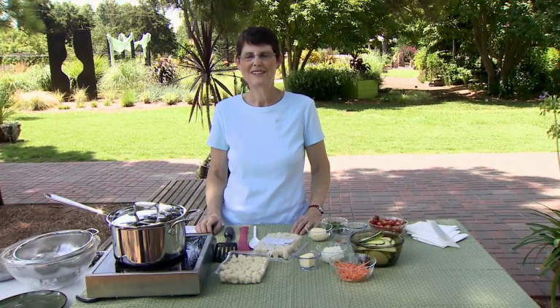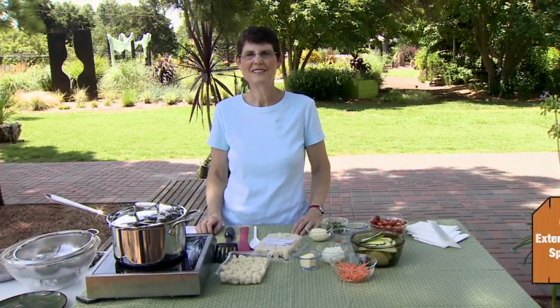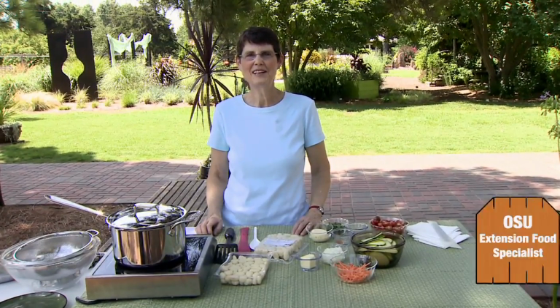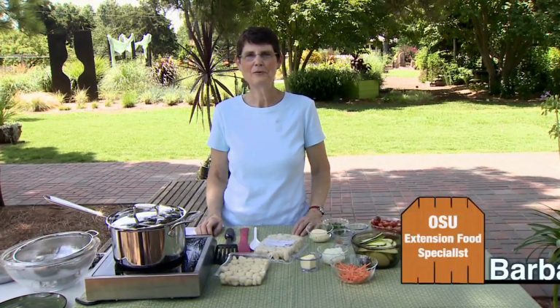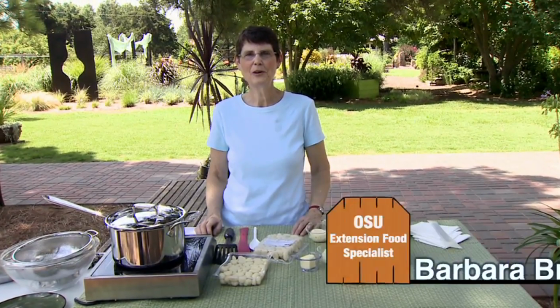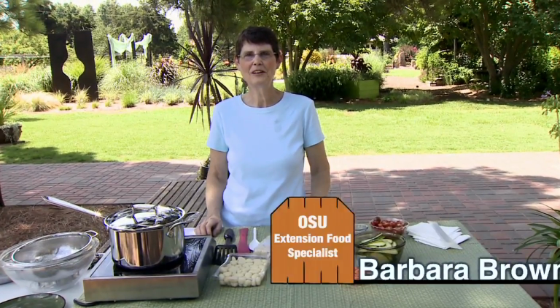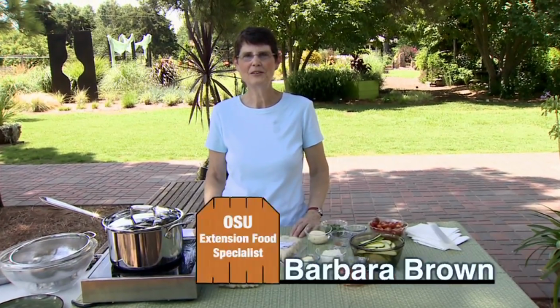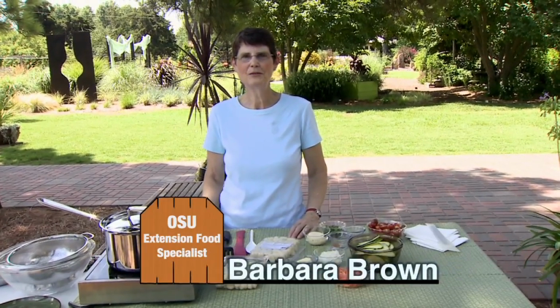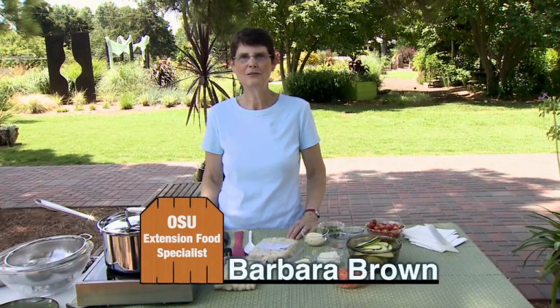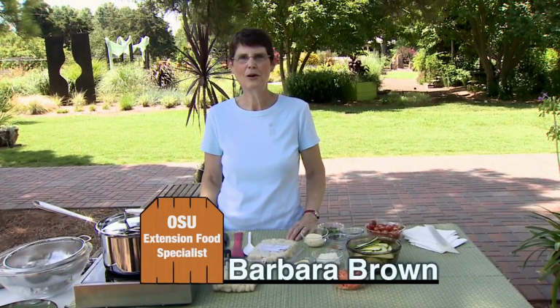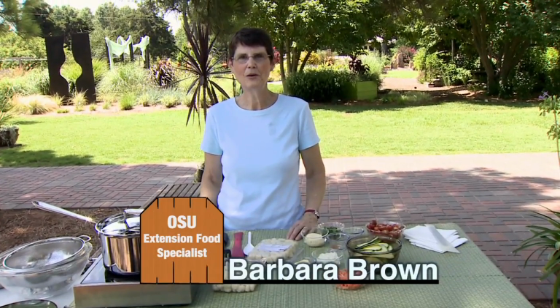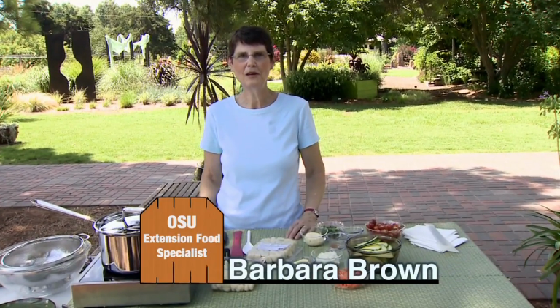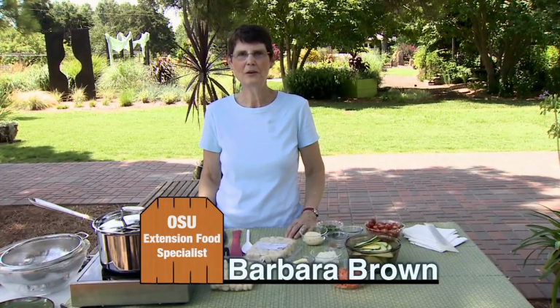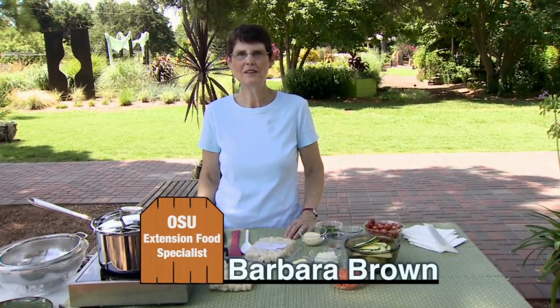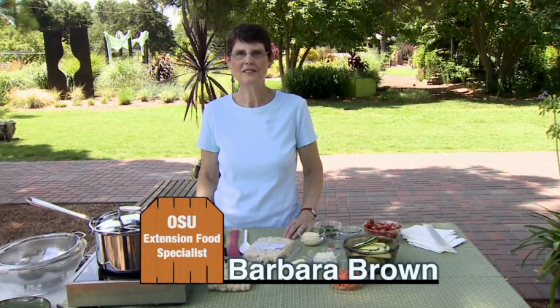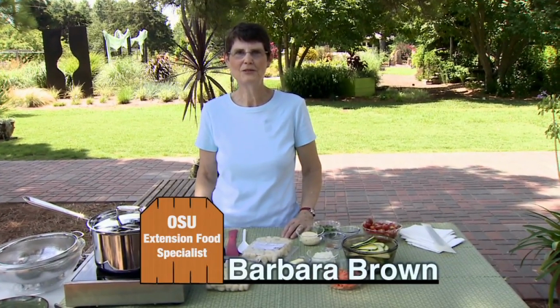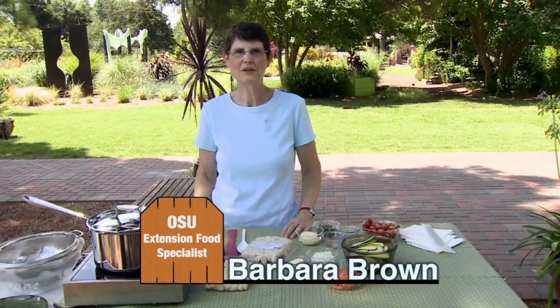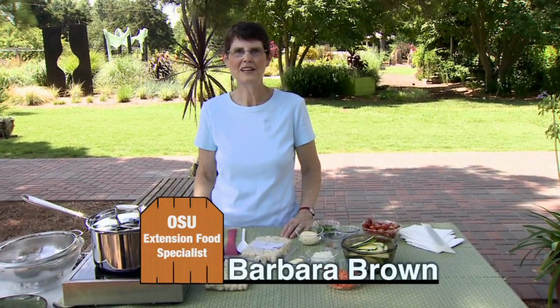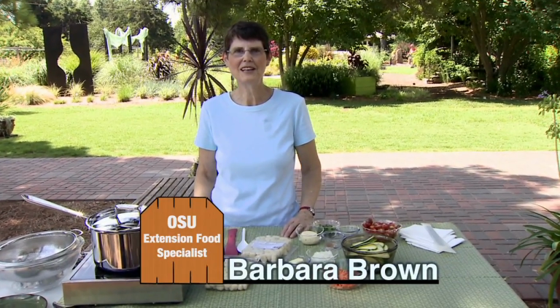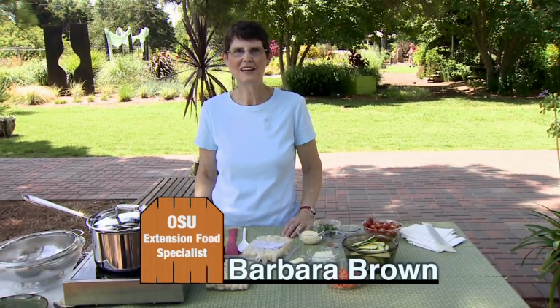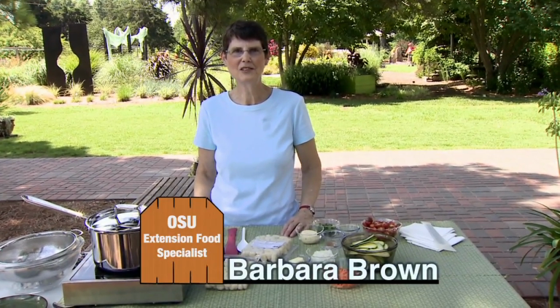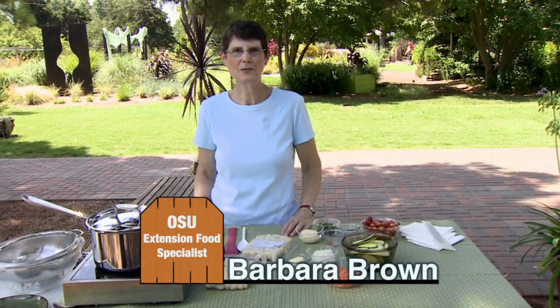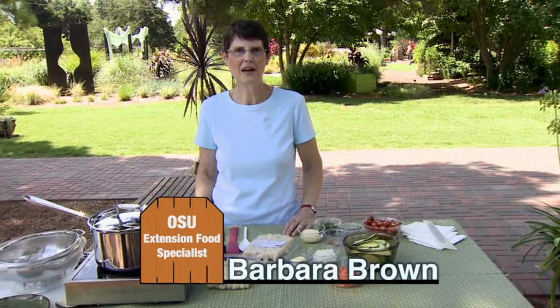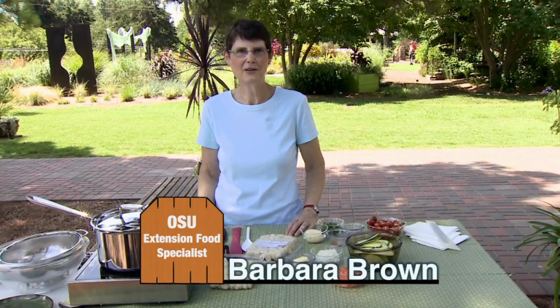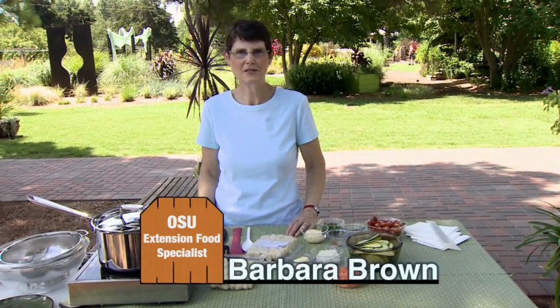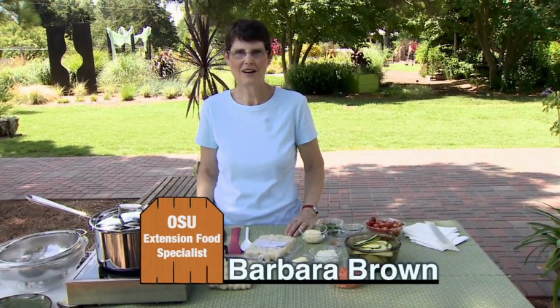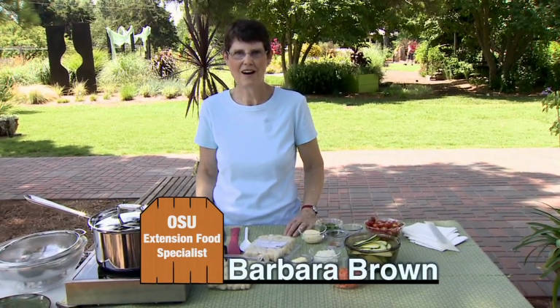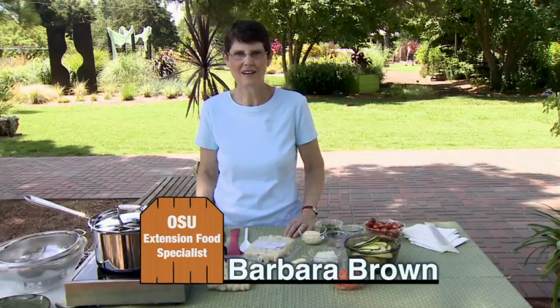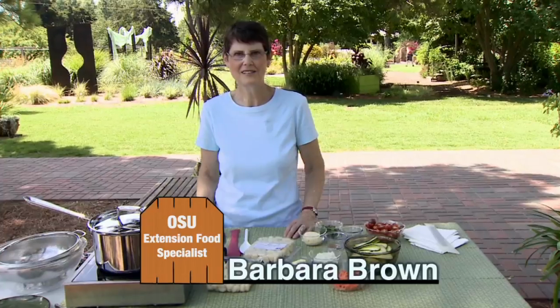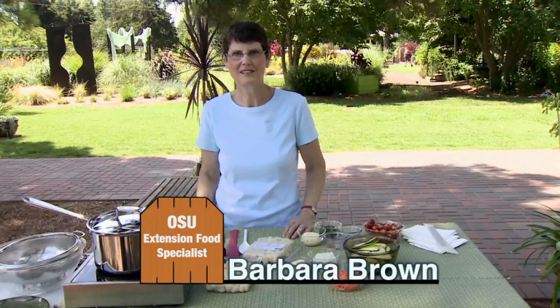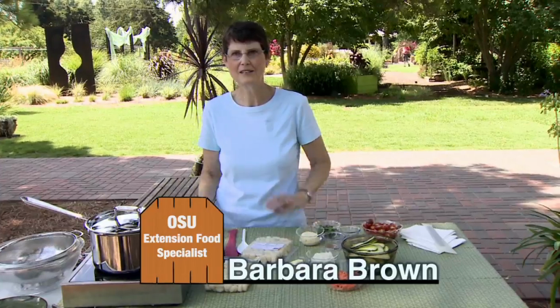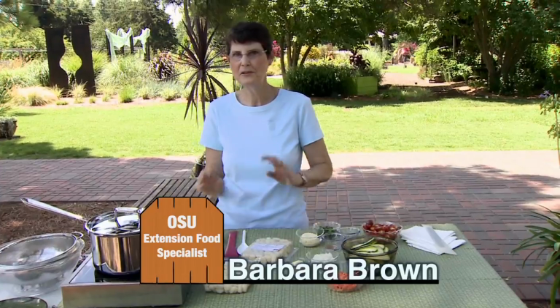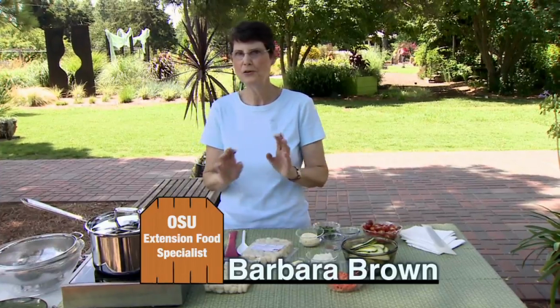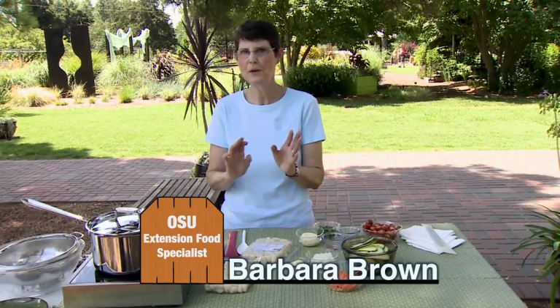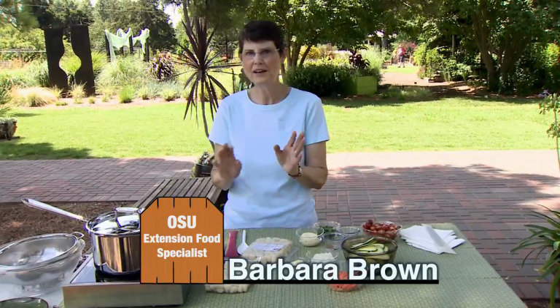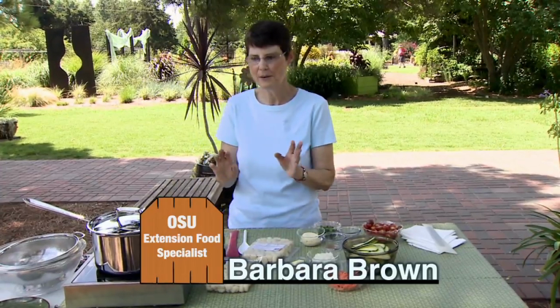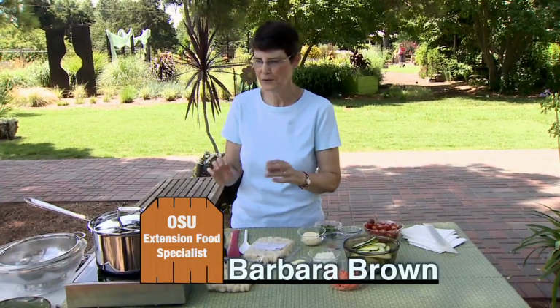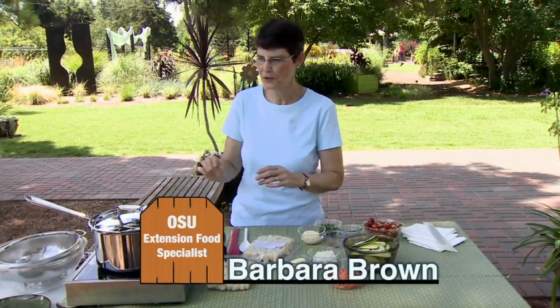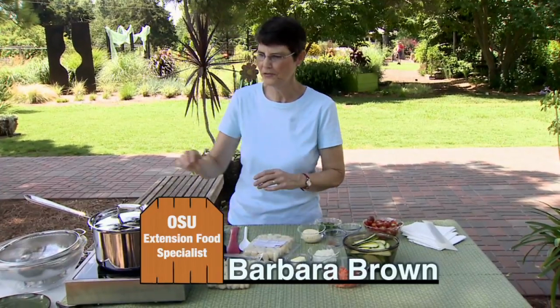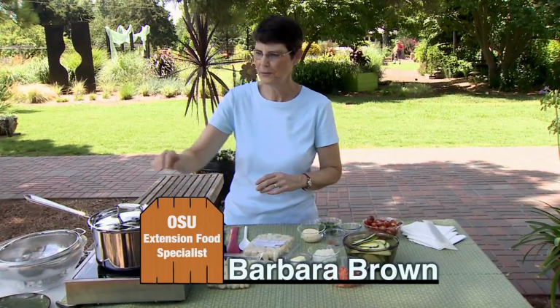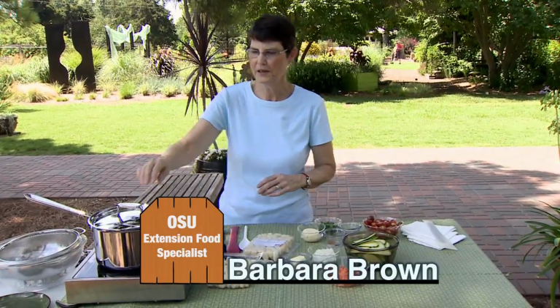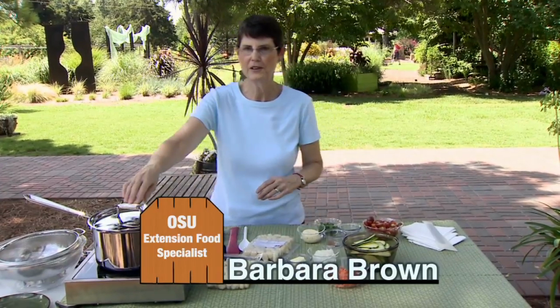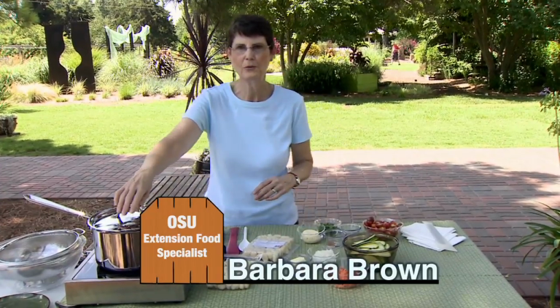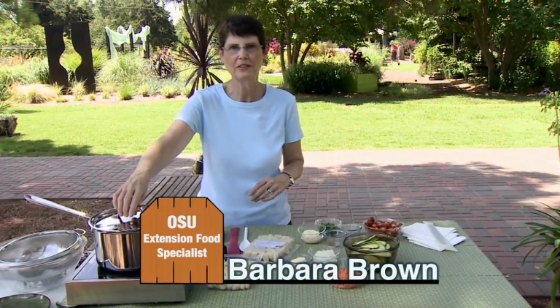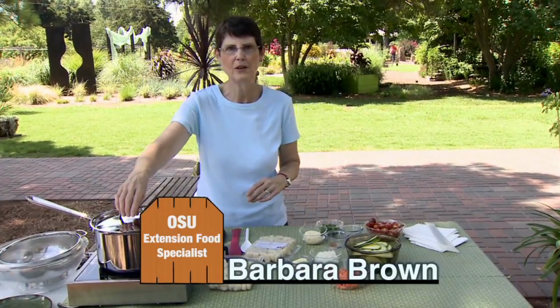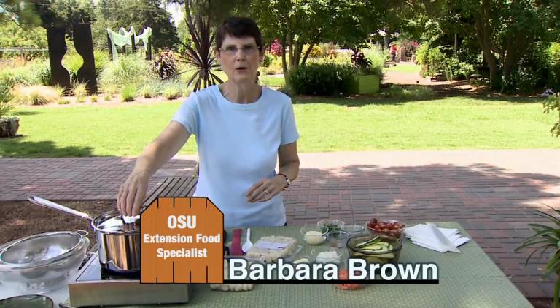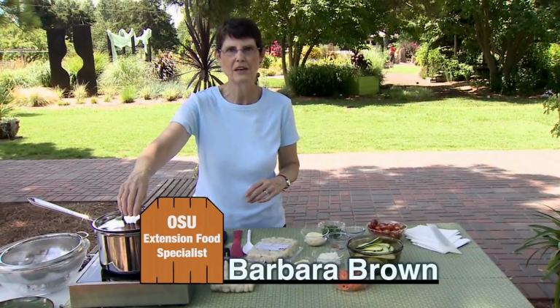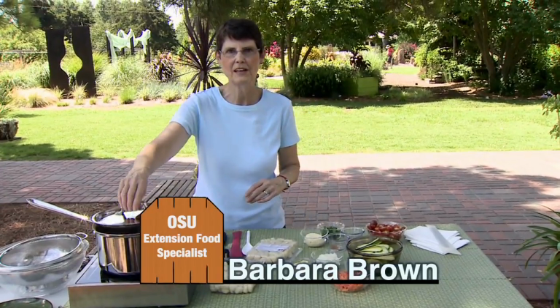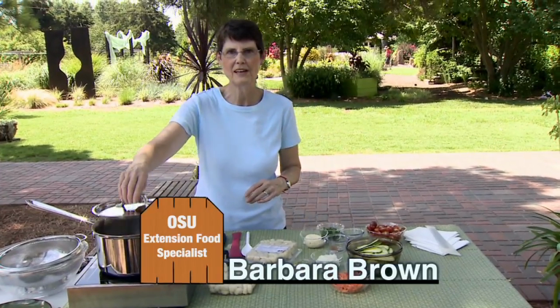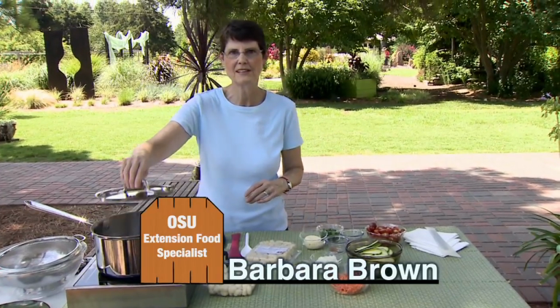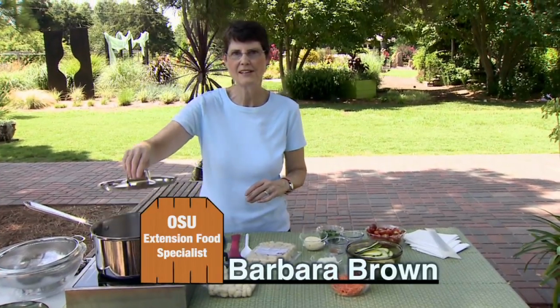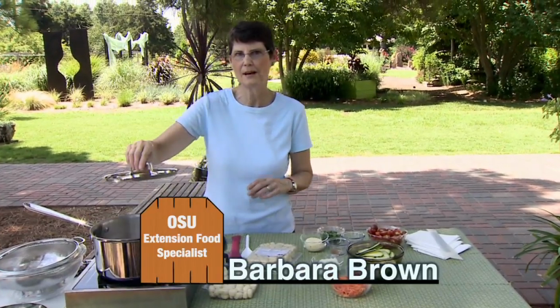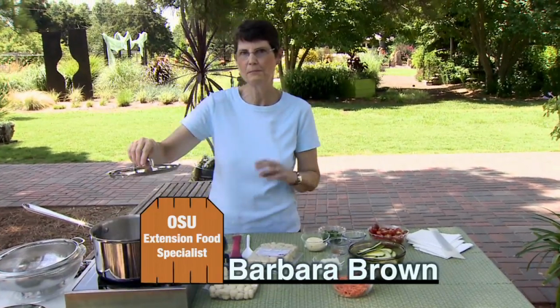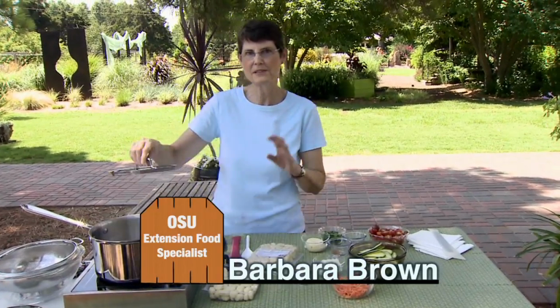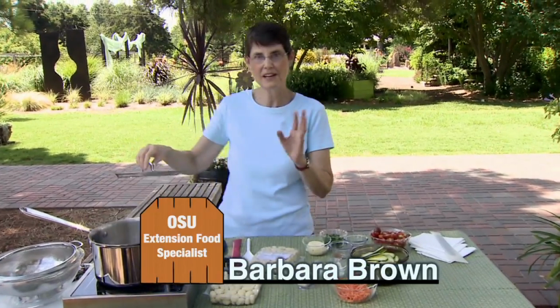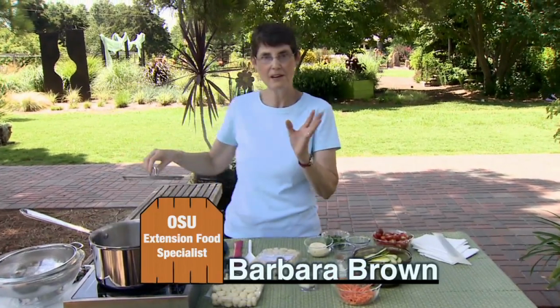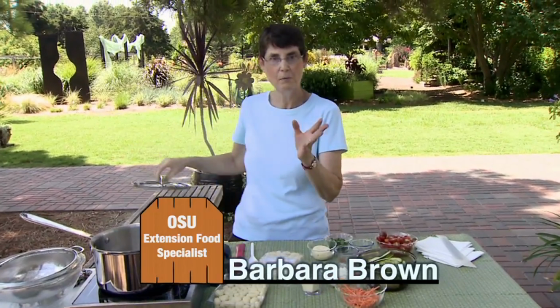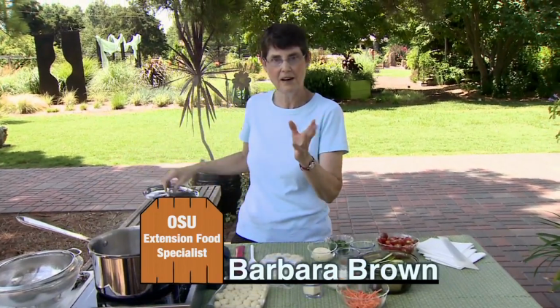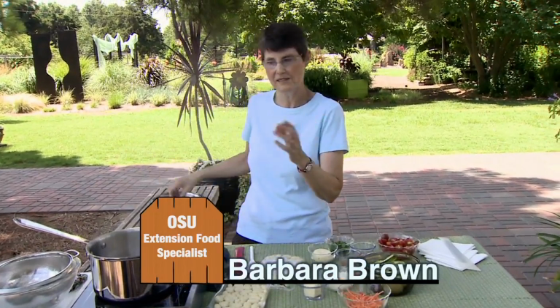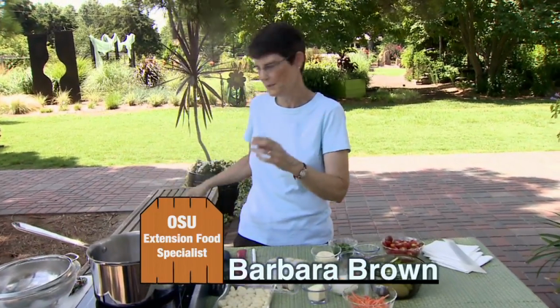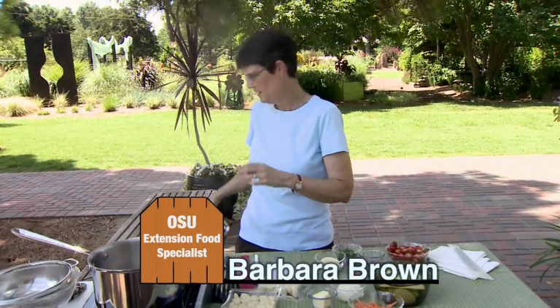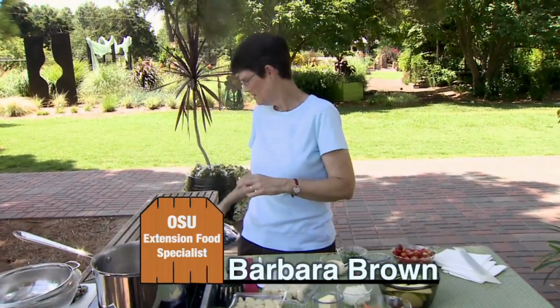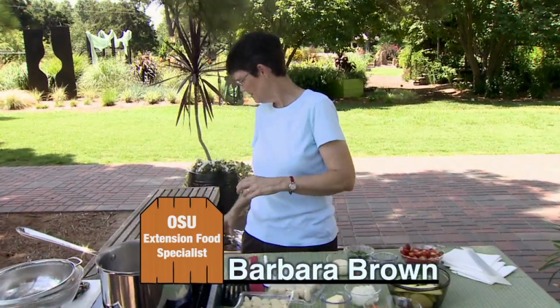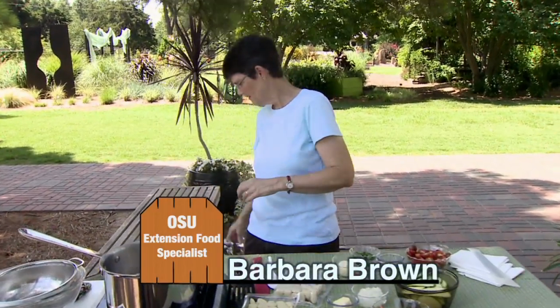Today we're going to do gnocchi with zucchini and tomato sauce. Now some of you may not be real familiar with gnocchi — it's a potato pasta, basically.